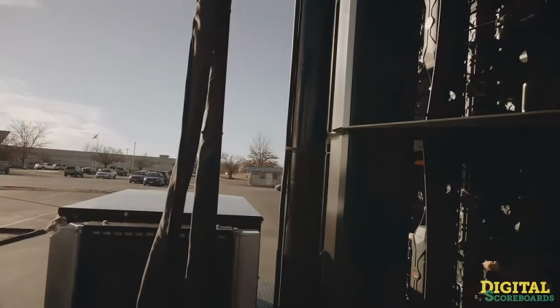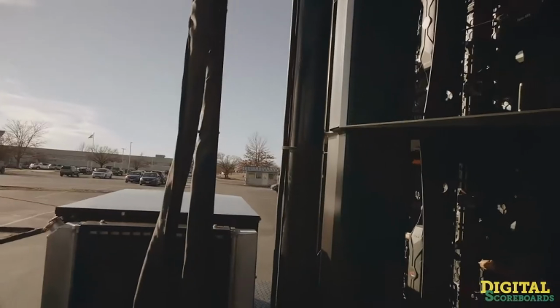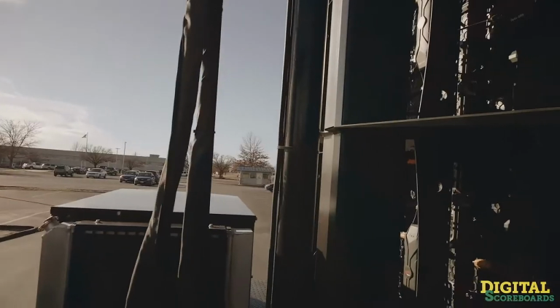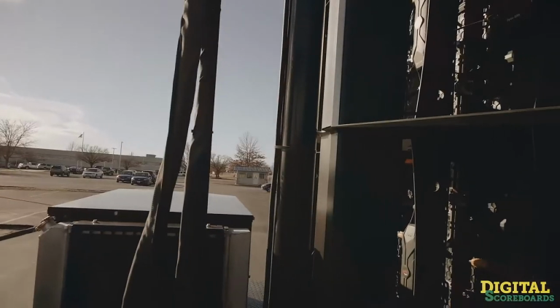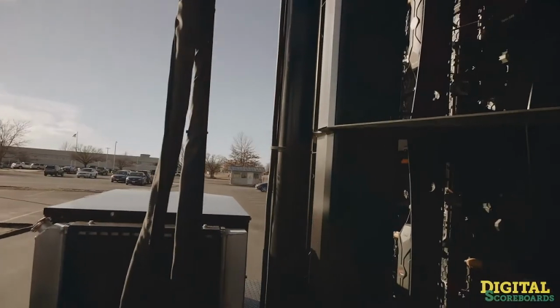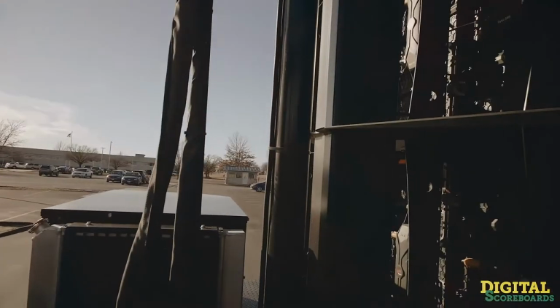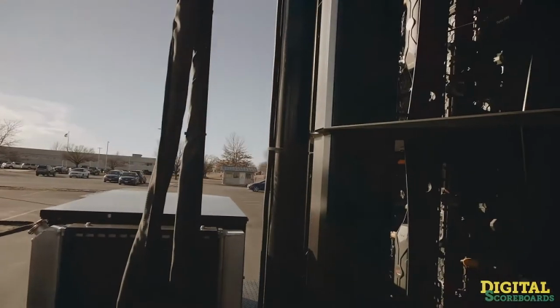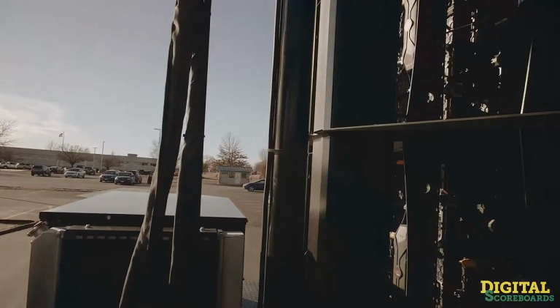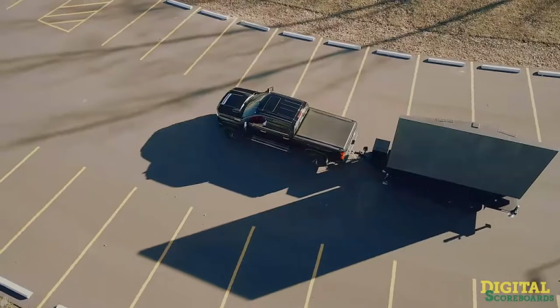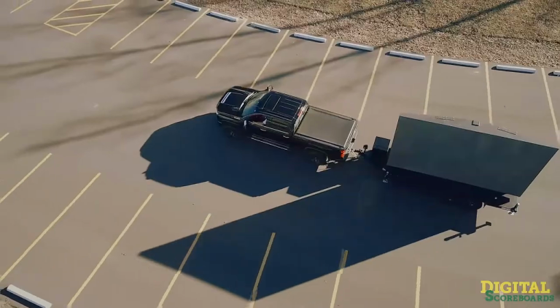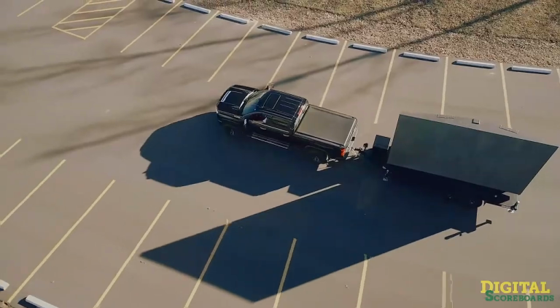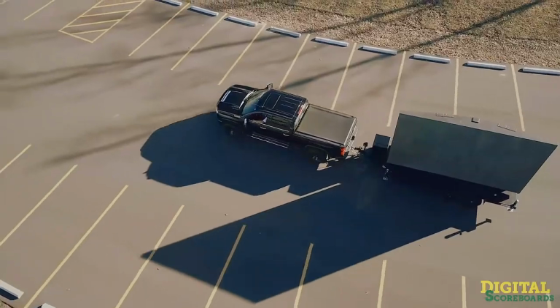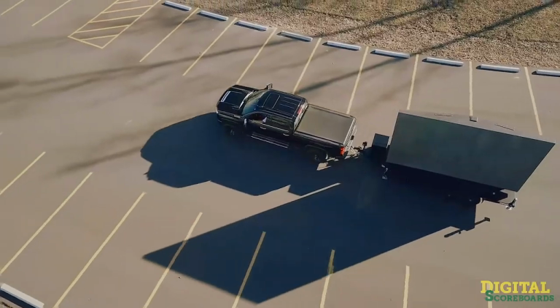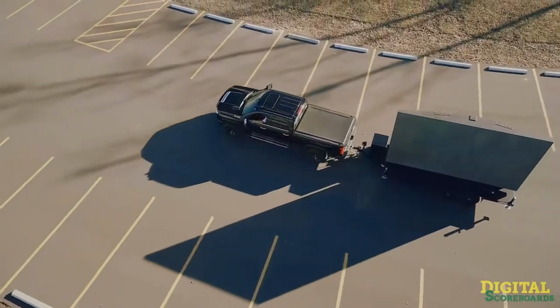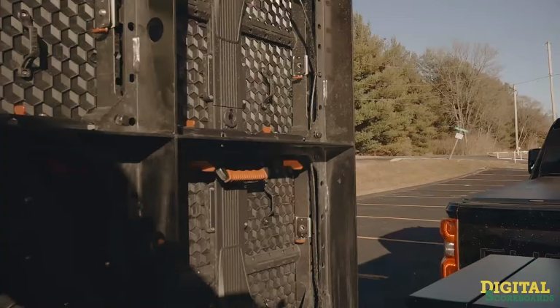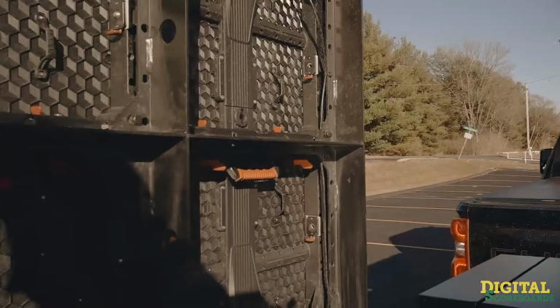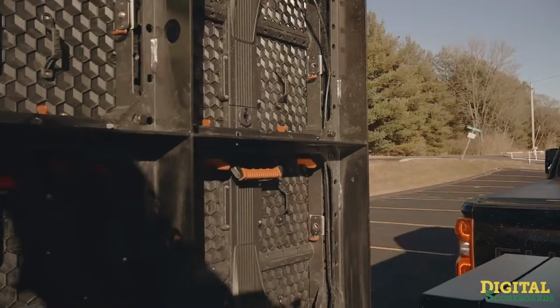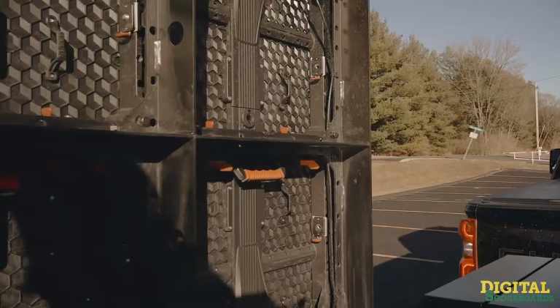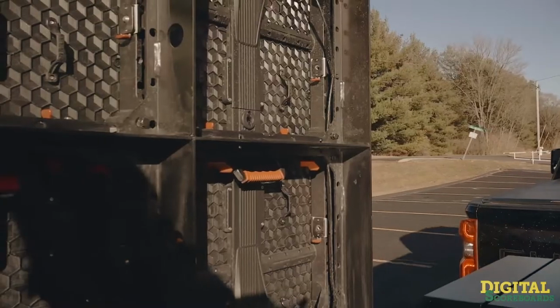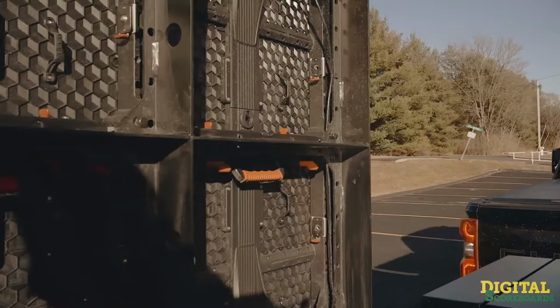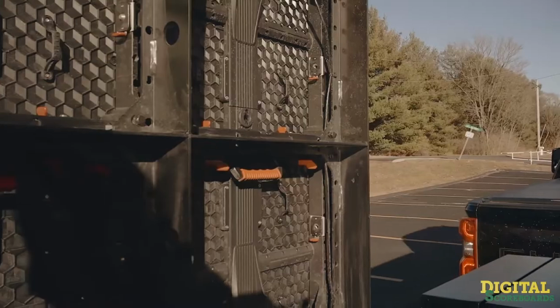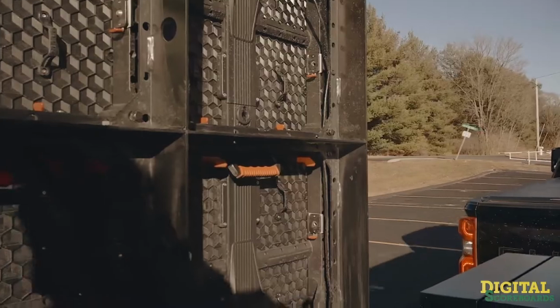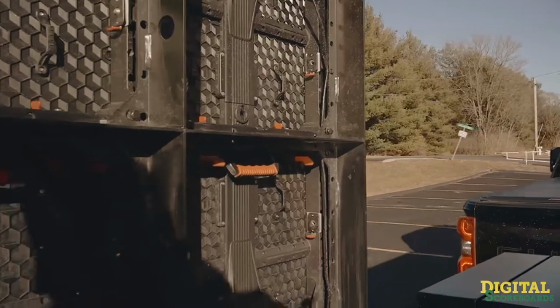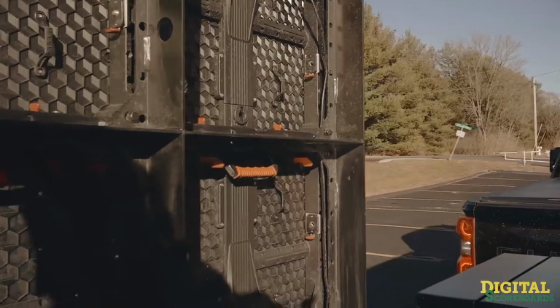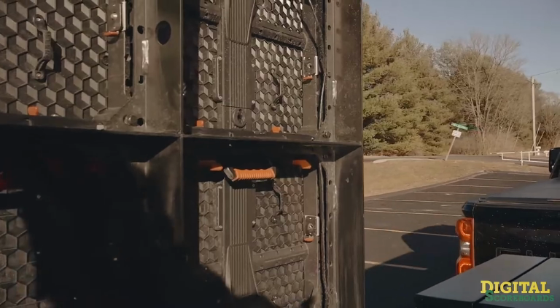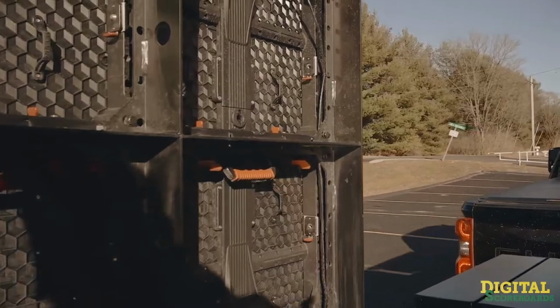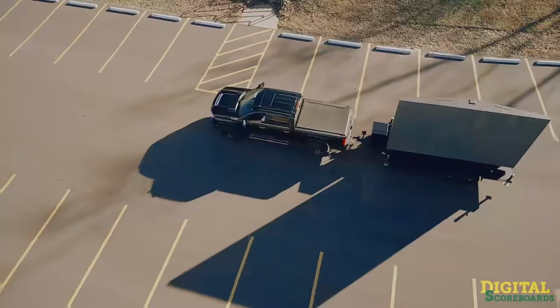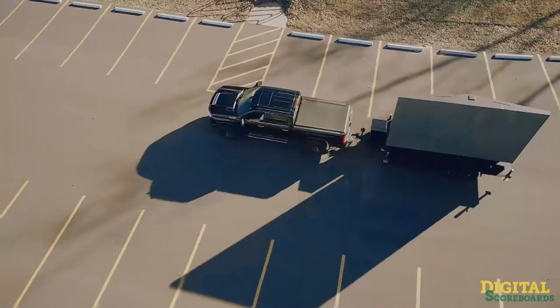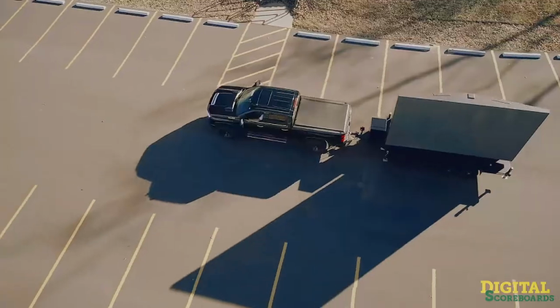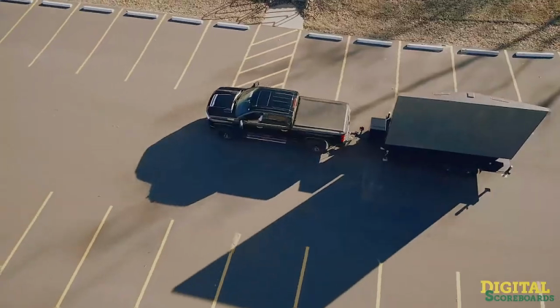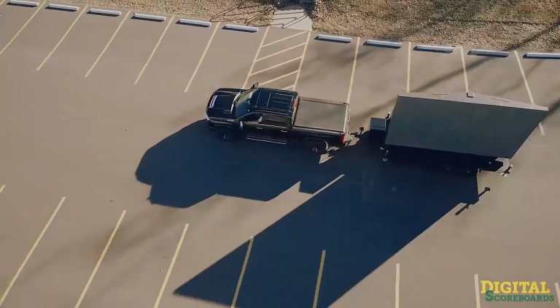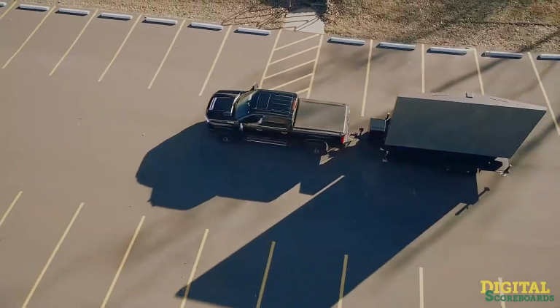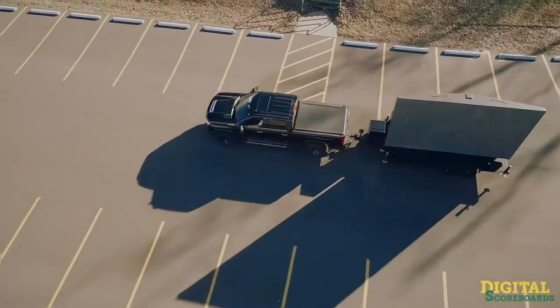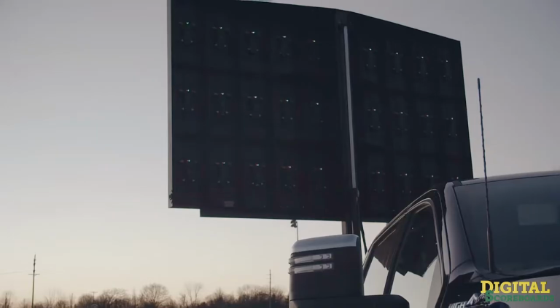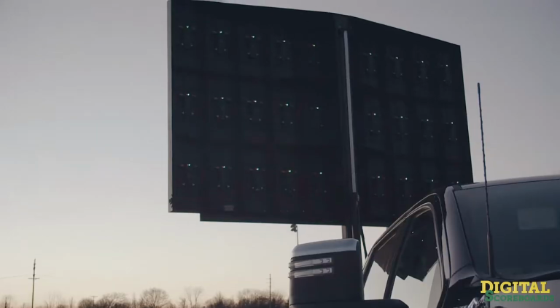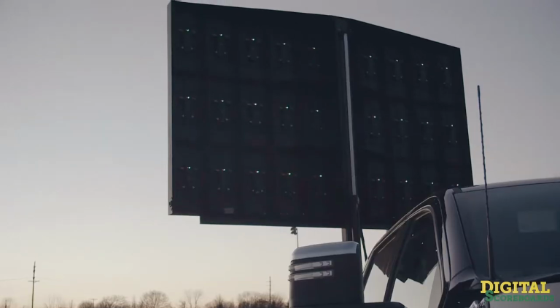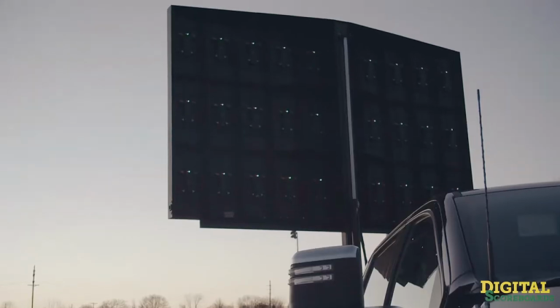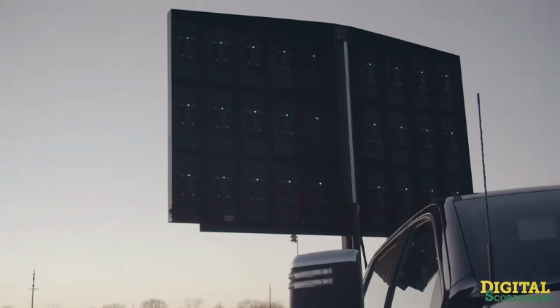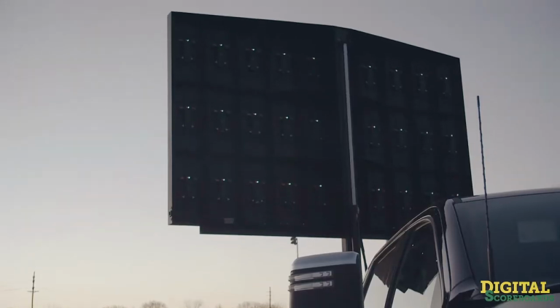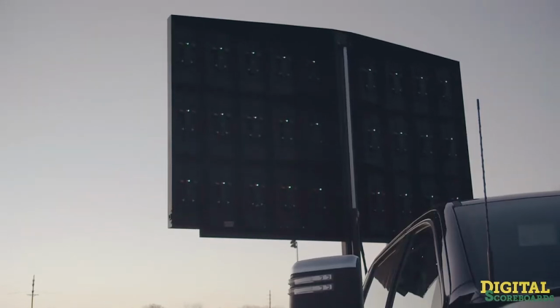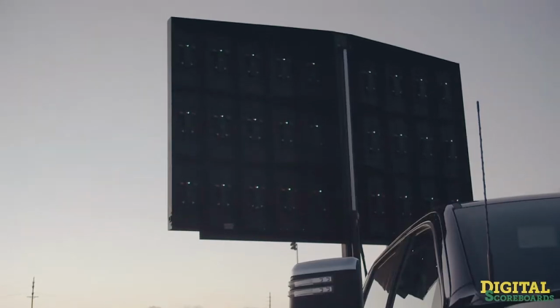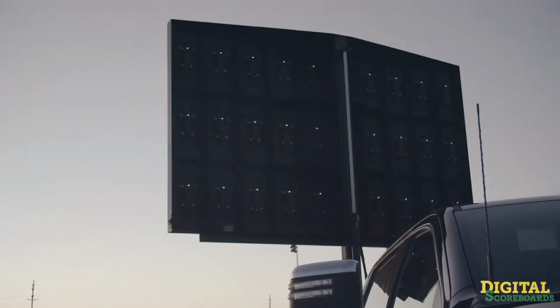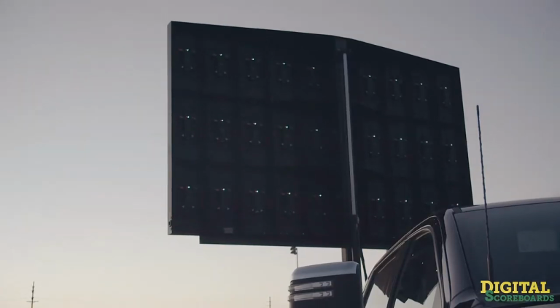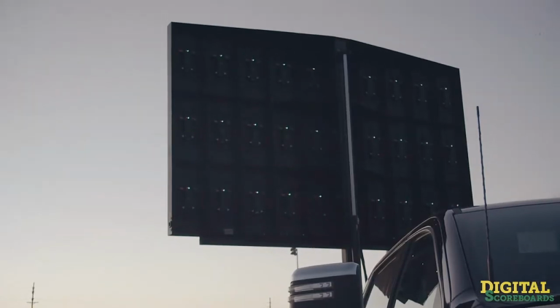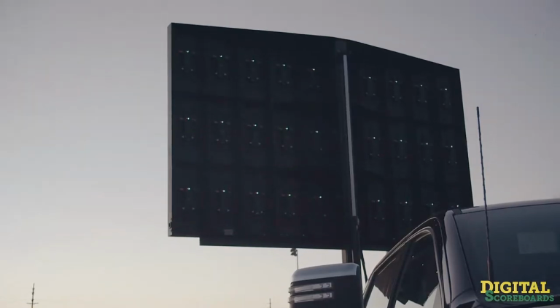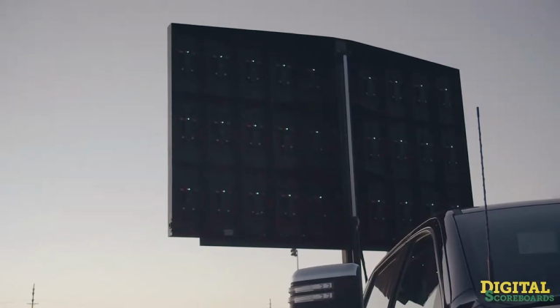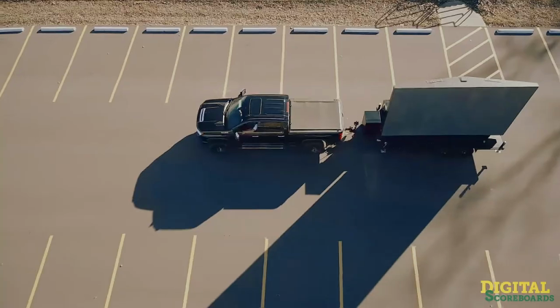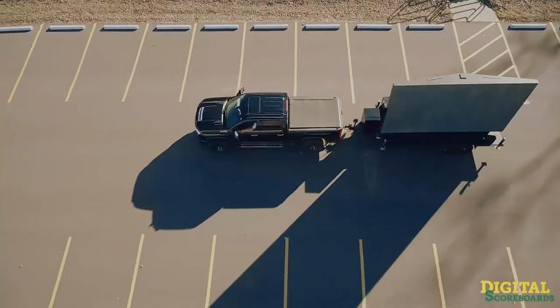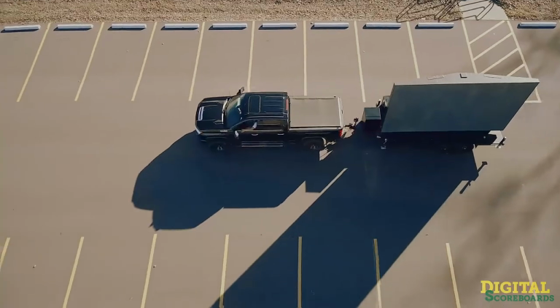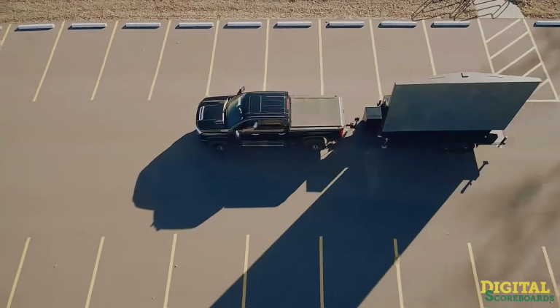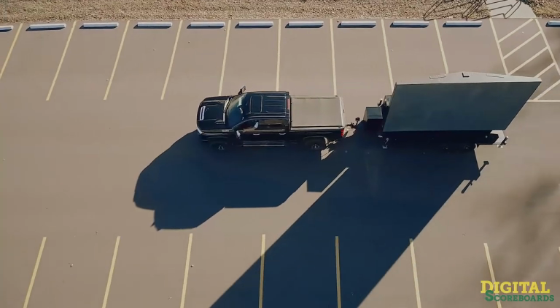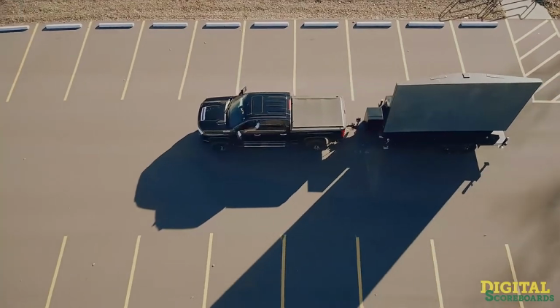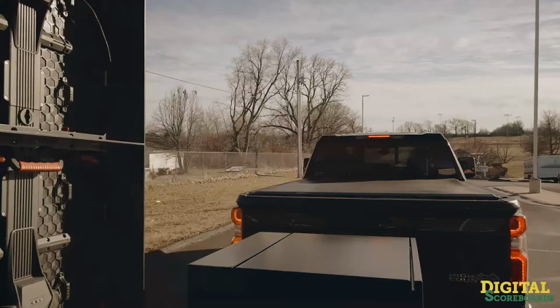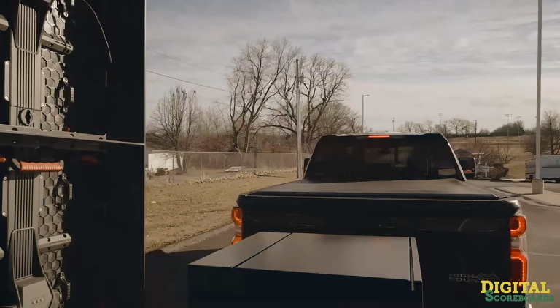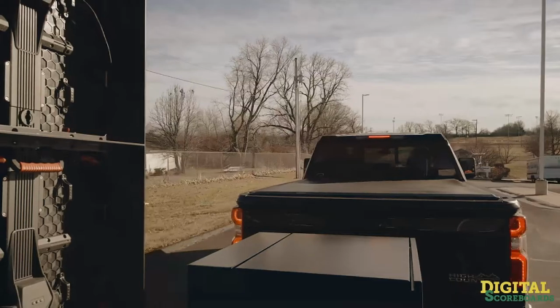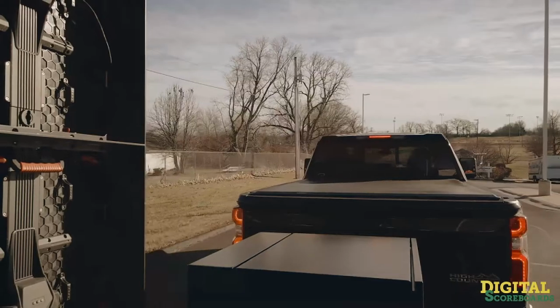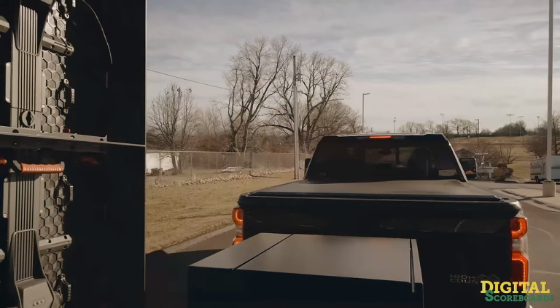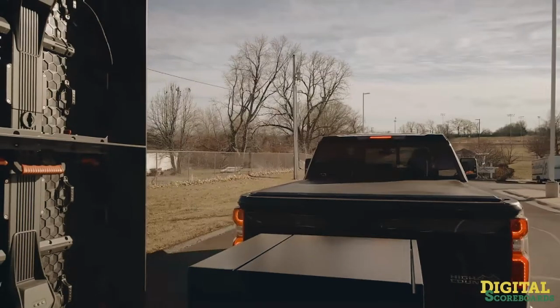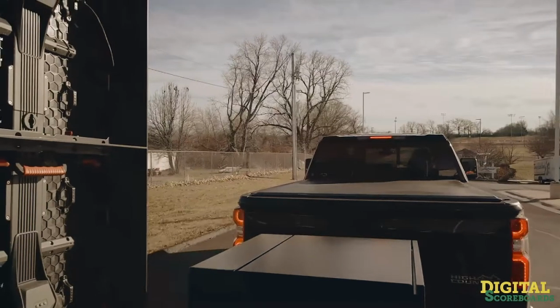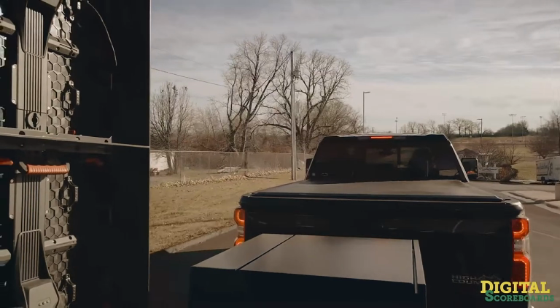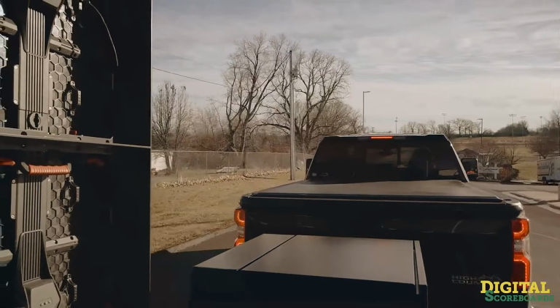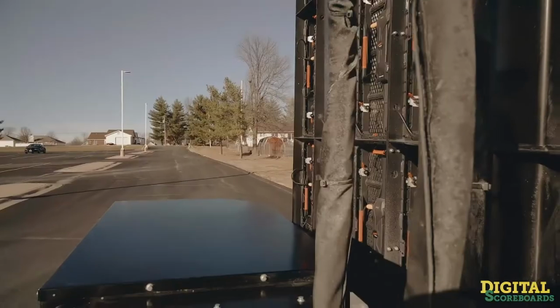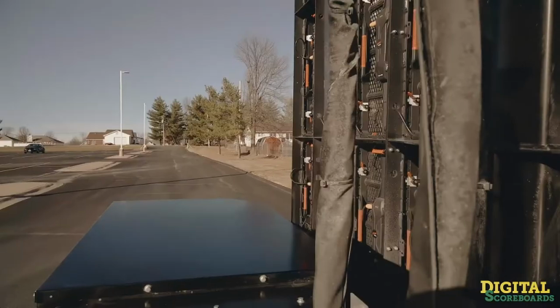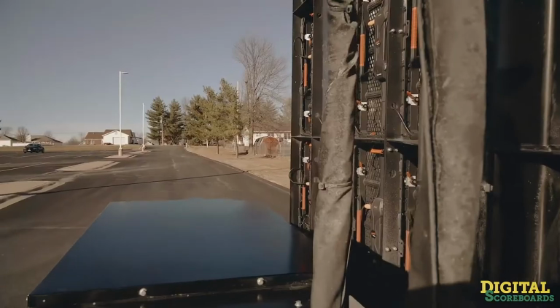Each Max Mobile LED trailer is designed and built in the USA, durably engineered to withstand heavy rain, wind, or any condition thrown at it.